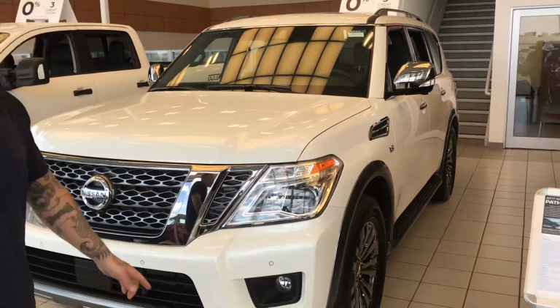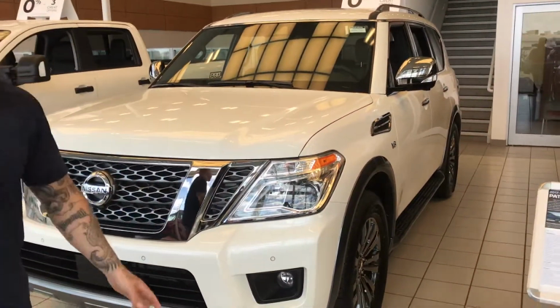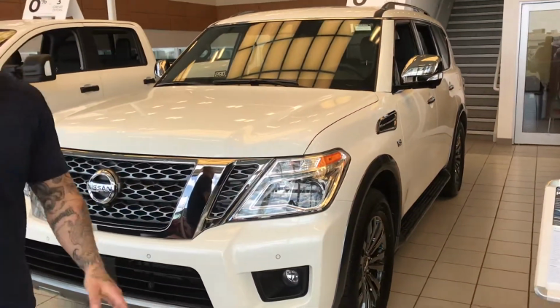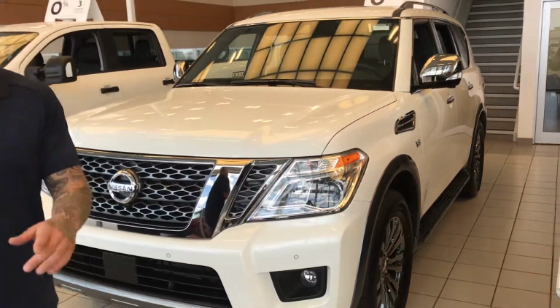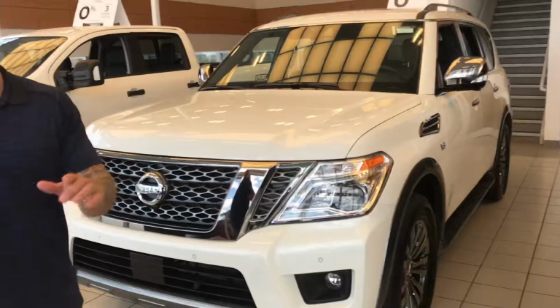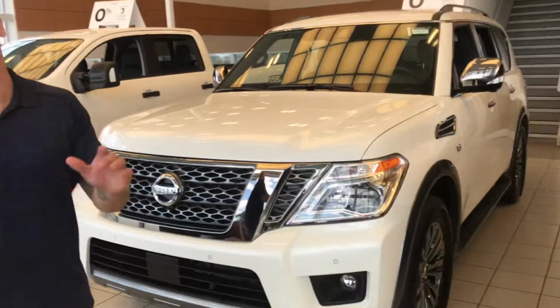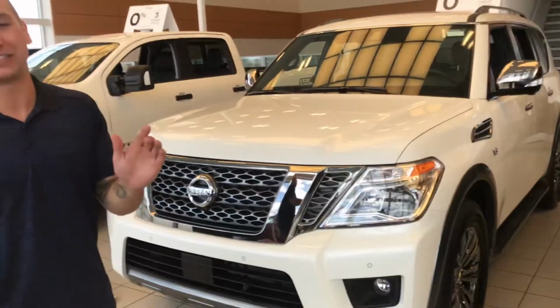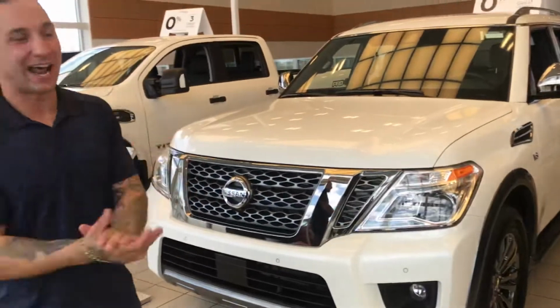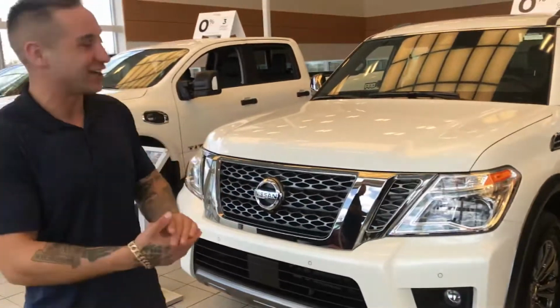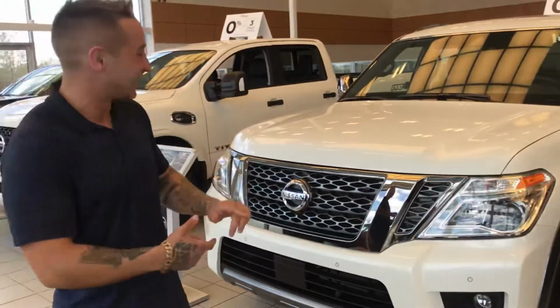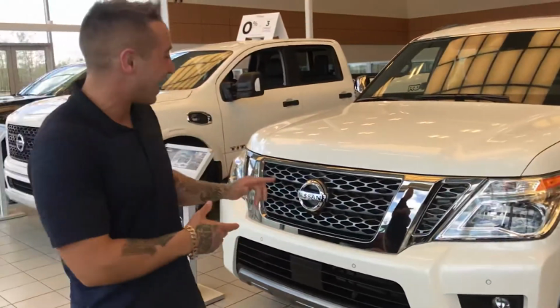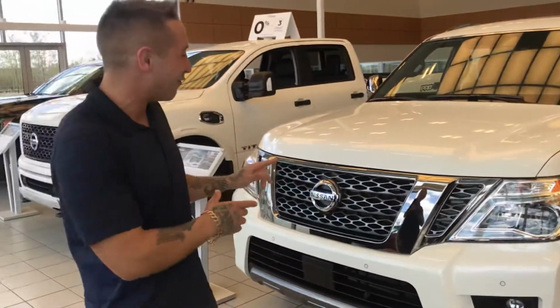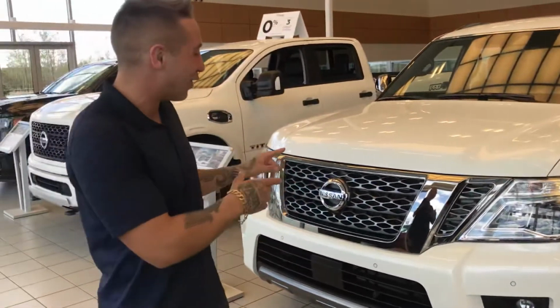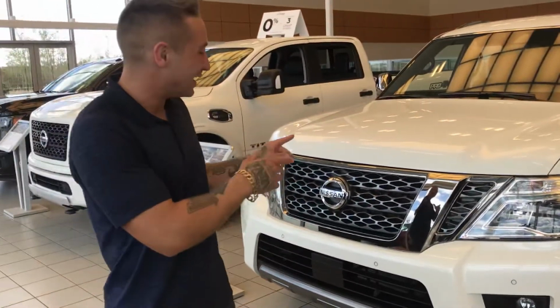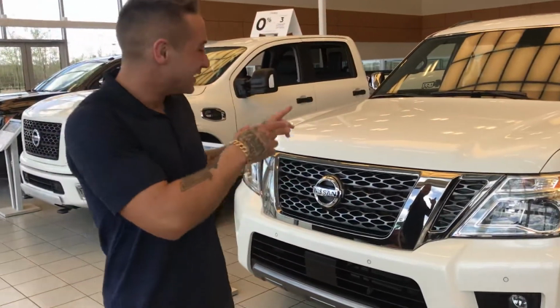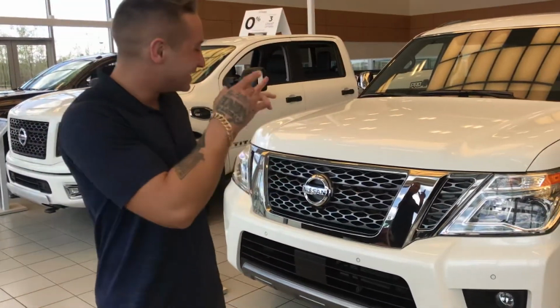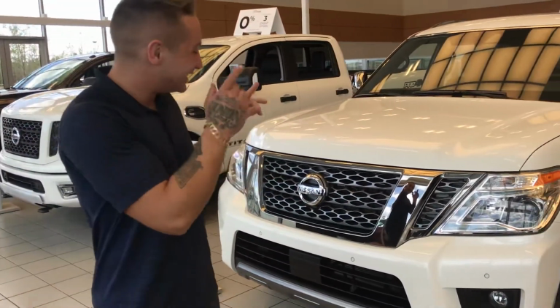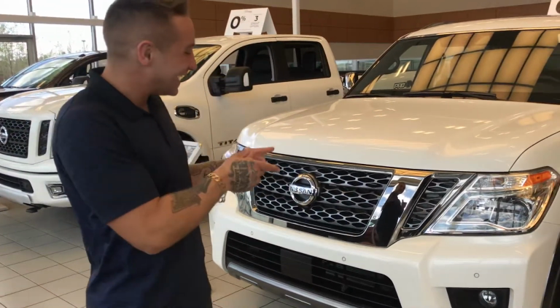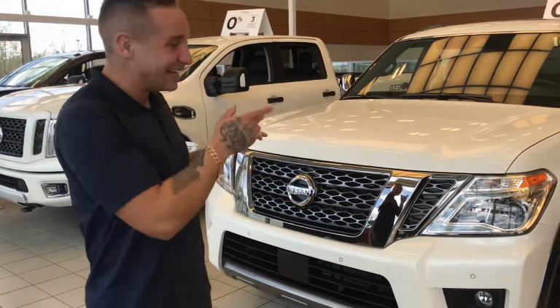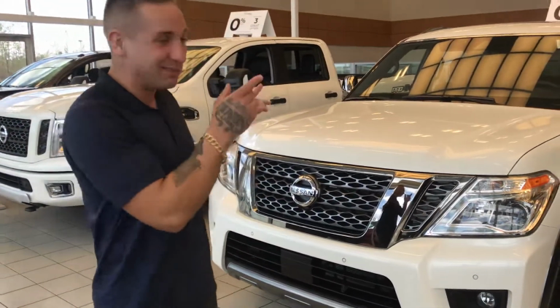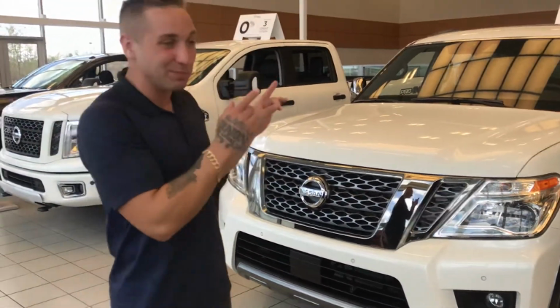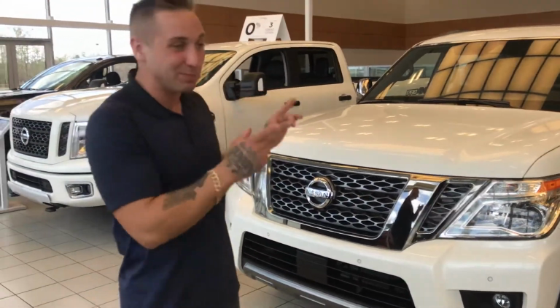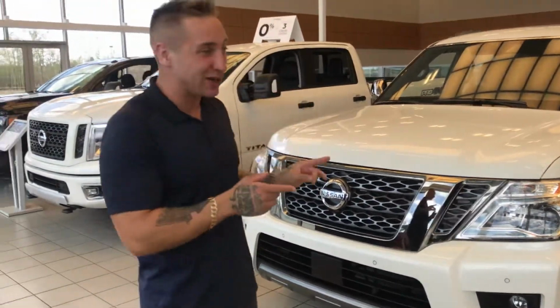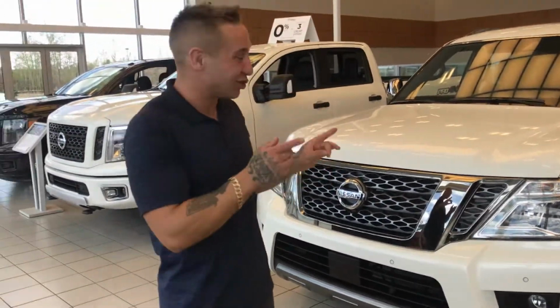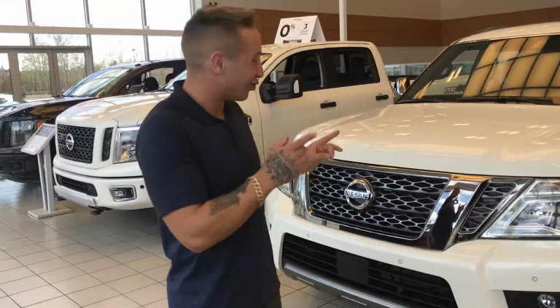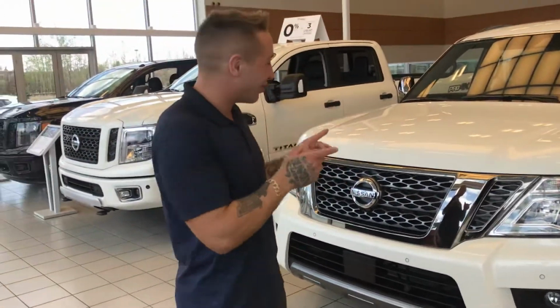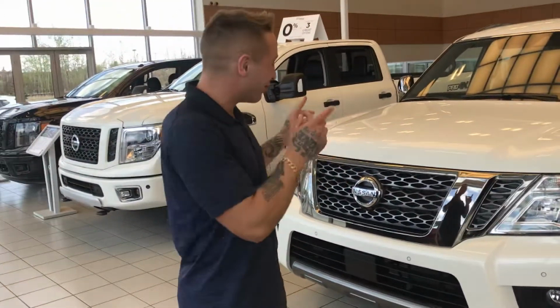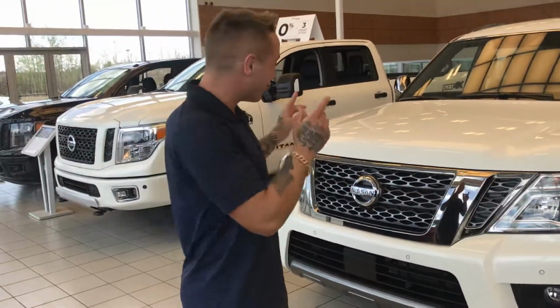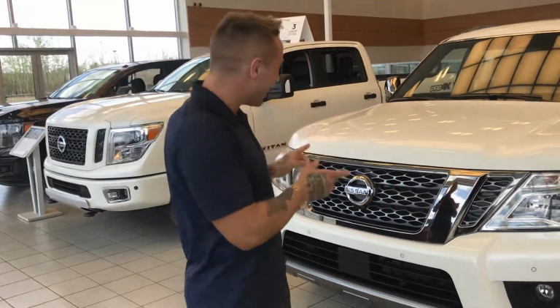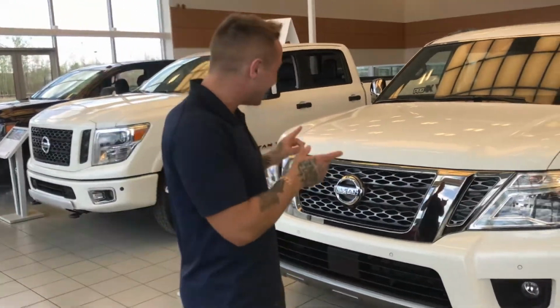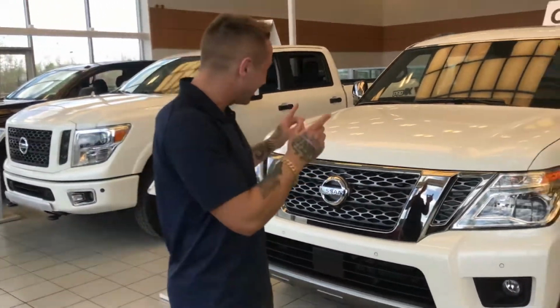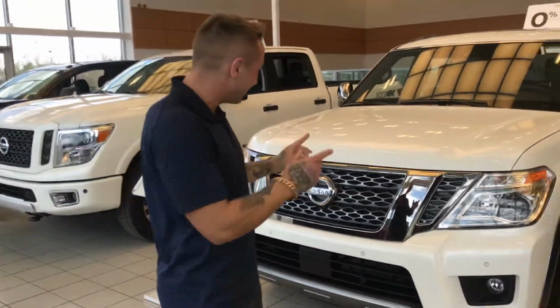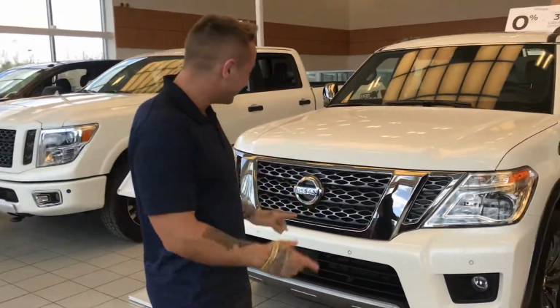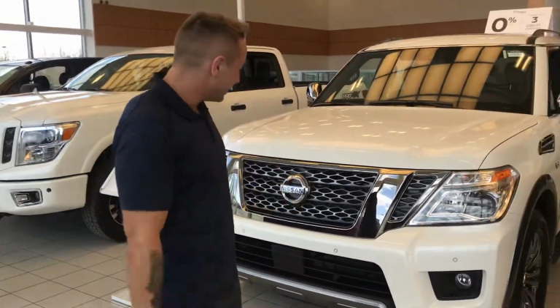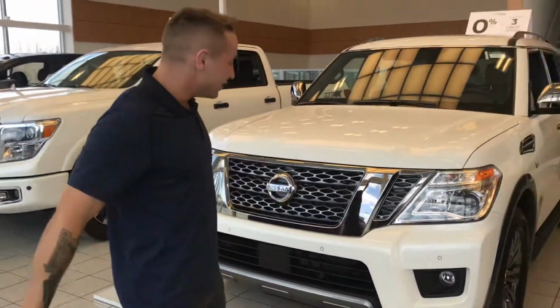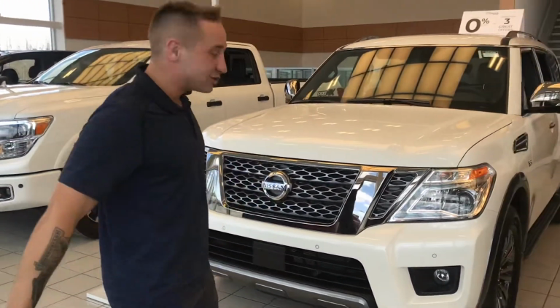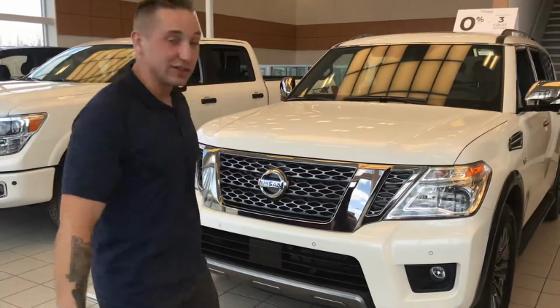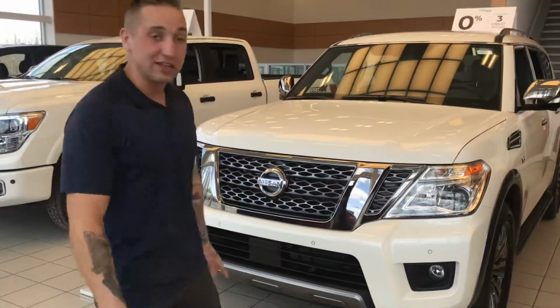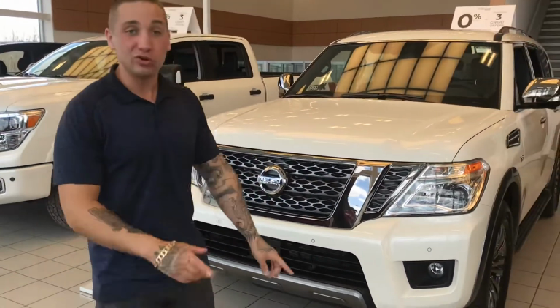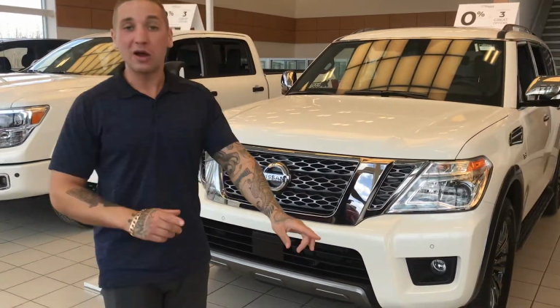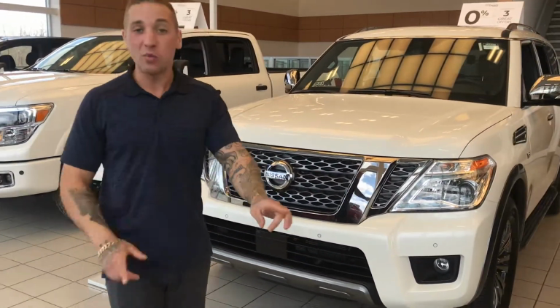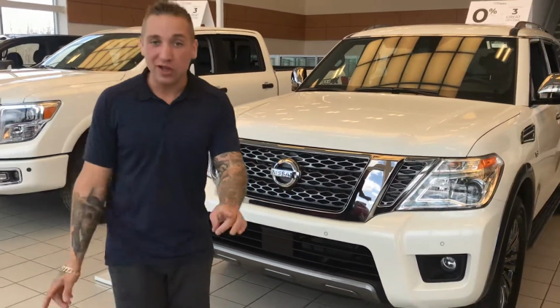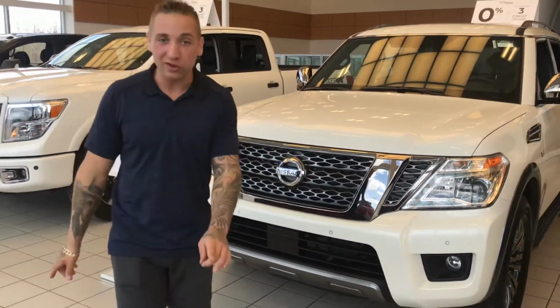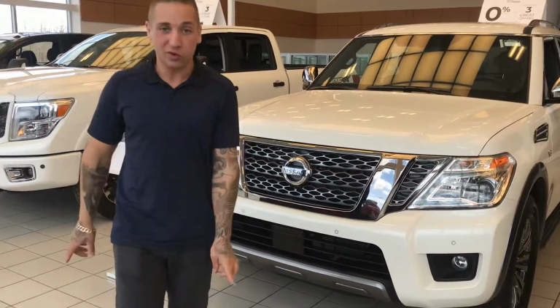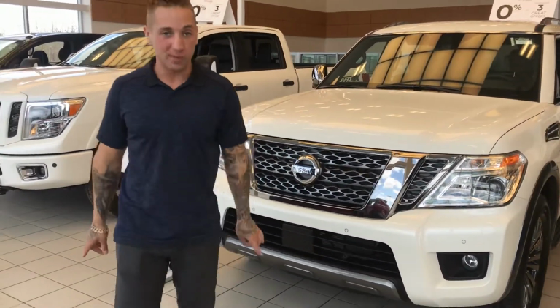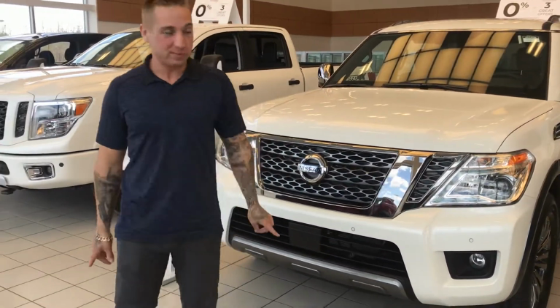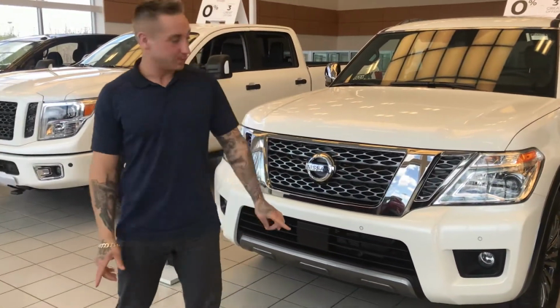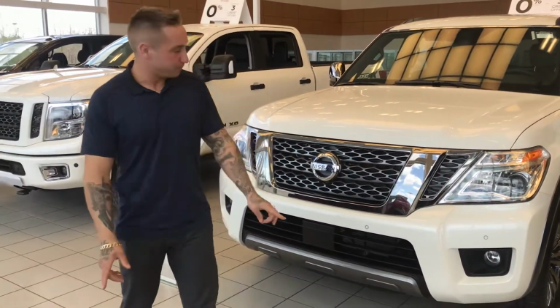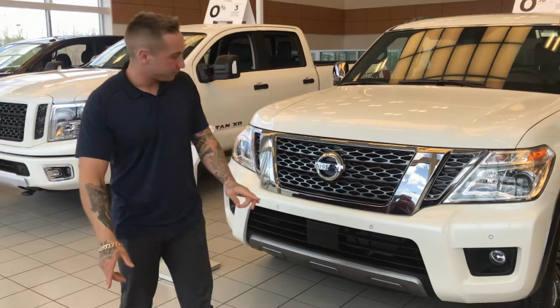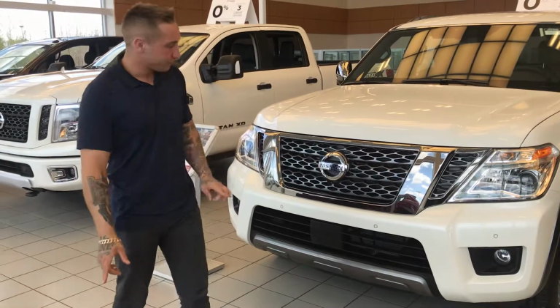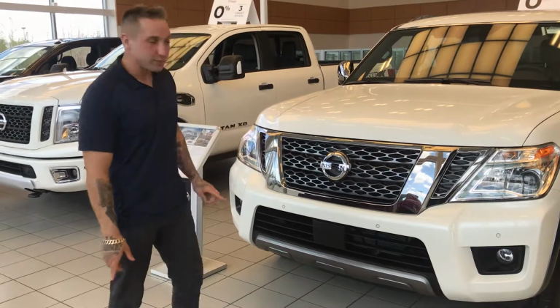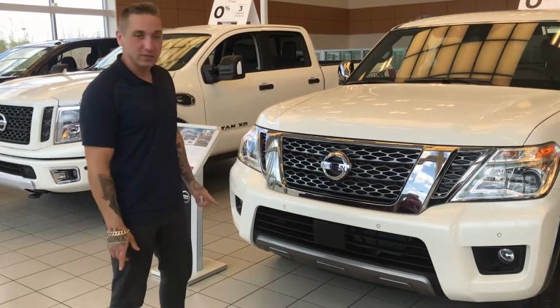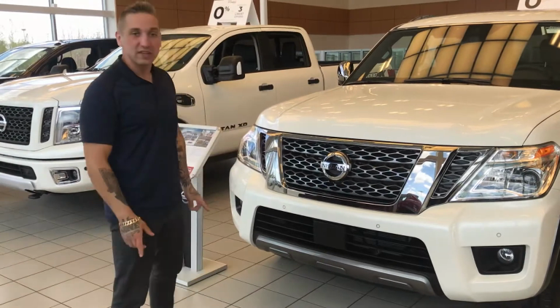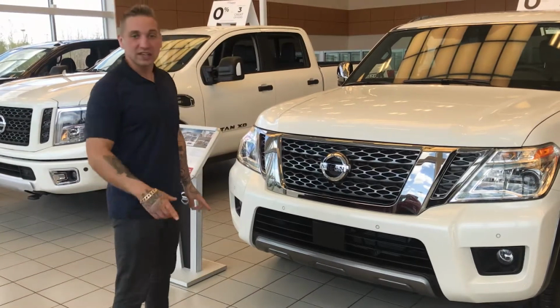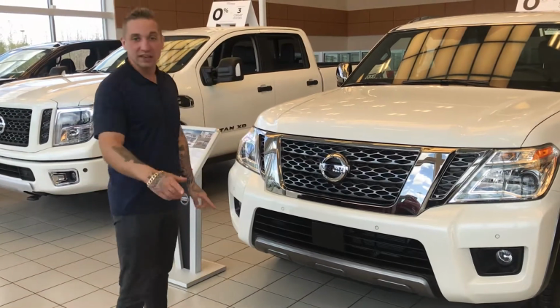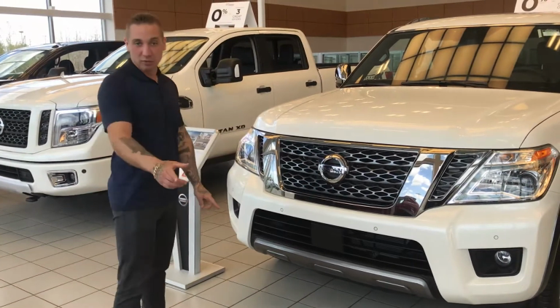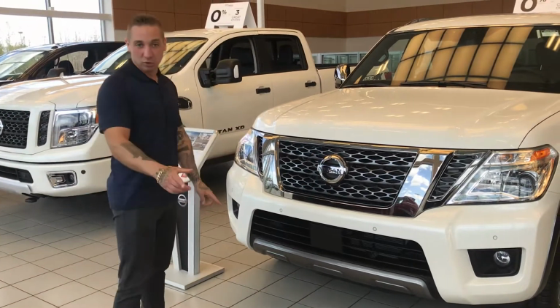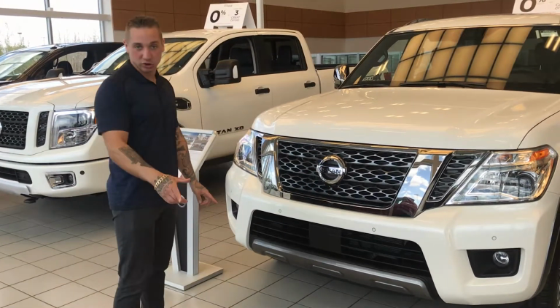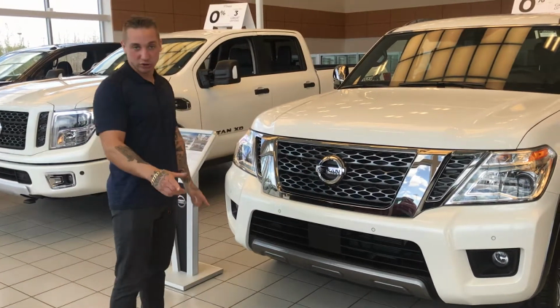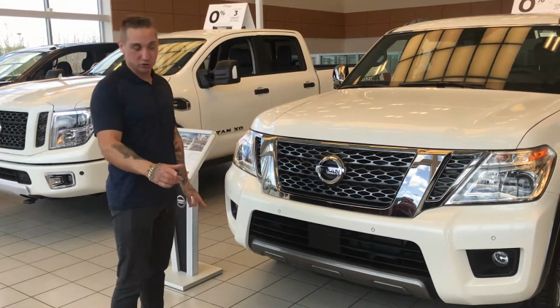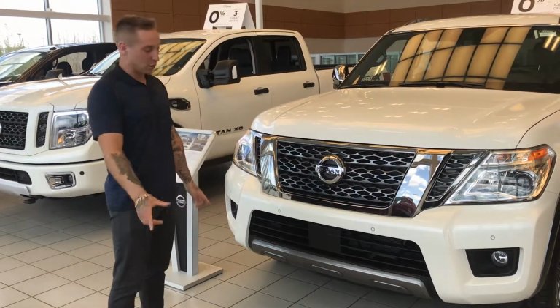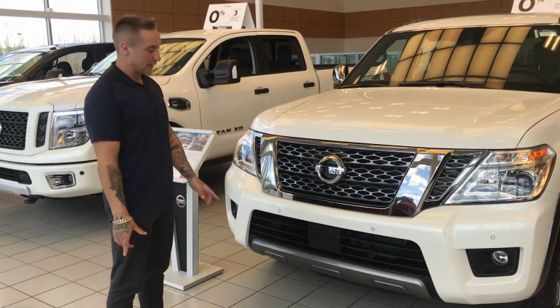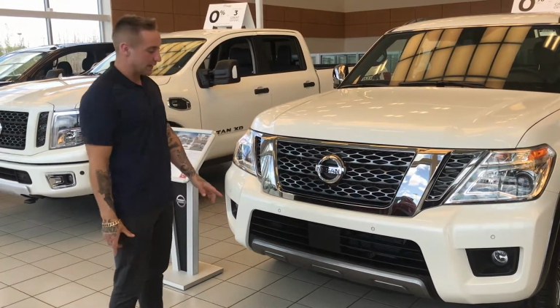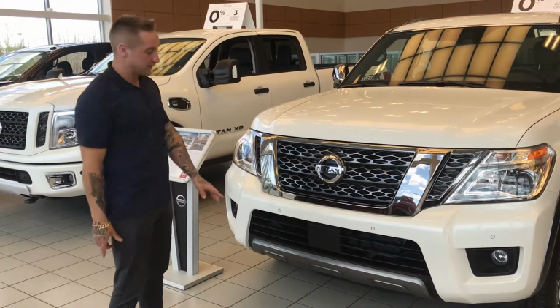It turns out I actually have one sitting in my showroom right here. They do come well equipped, even more so for 2018.